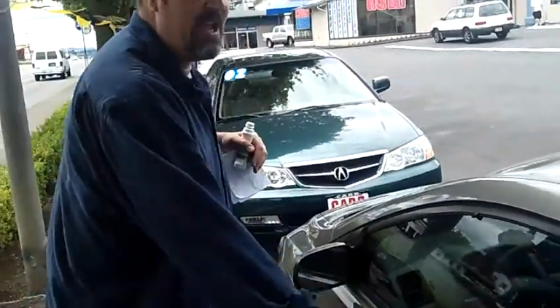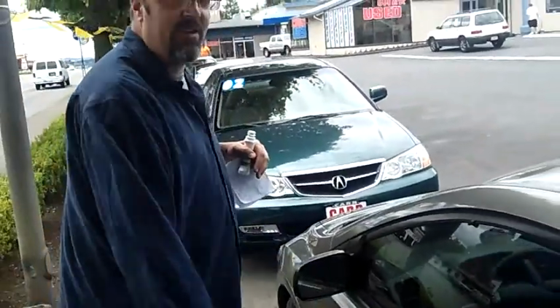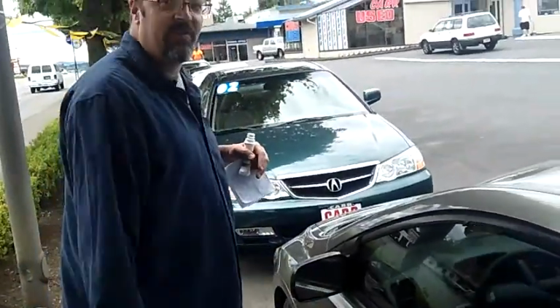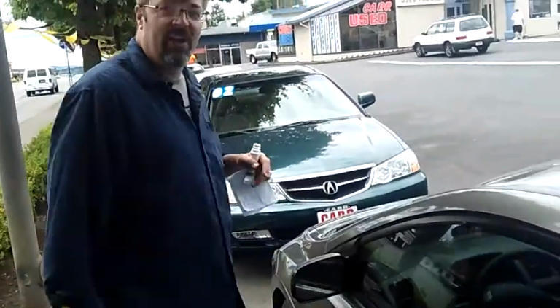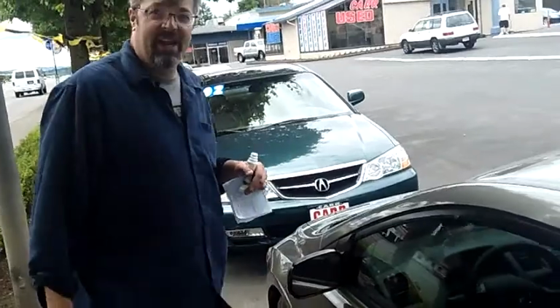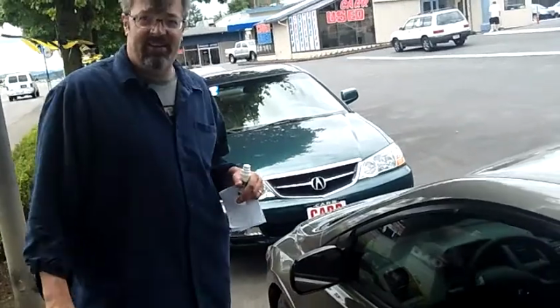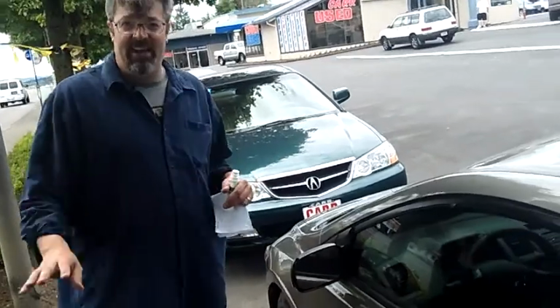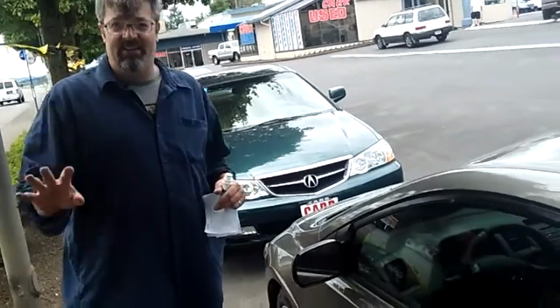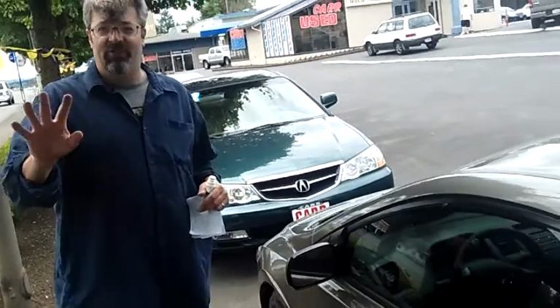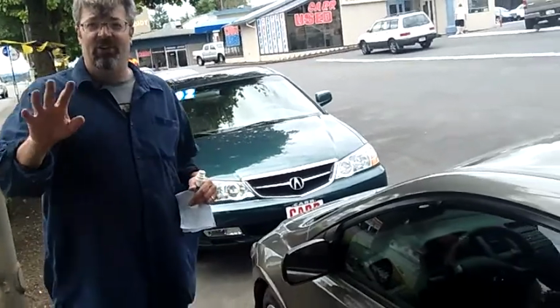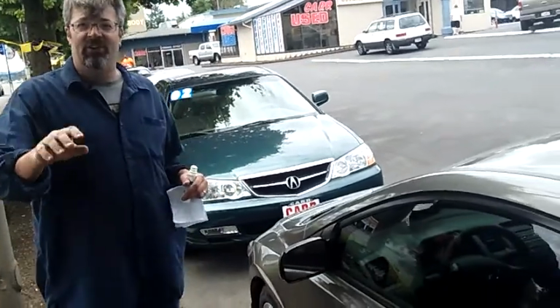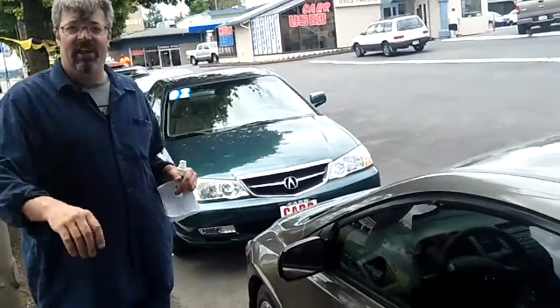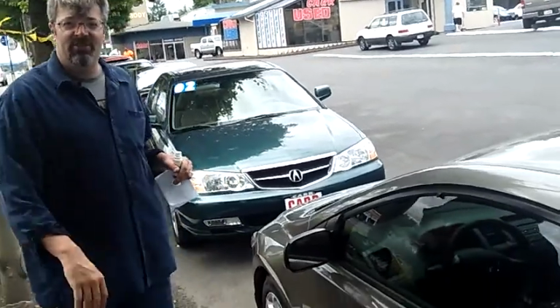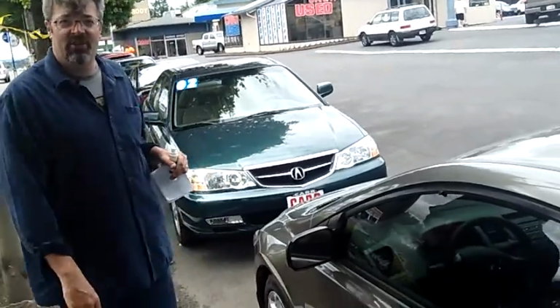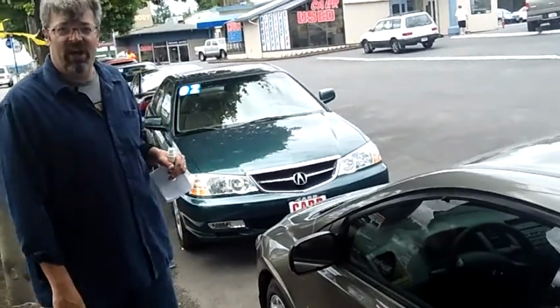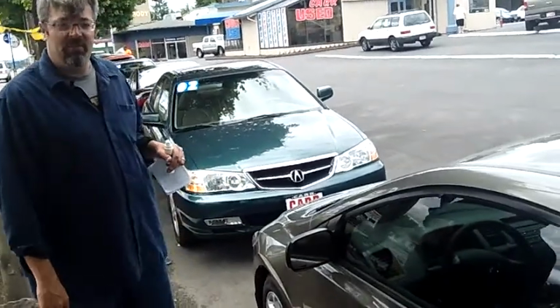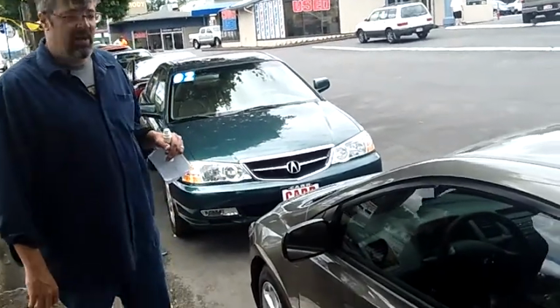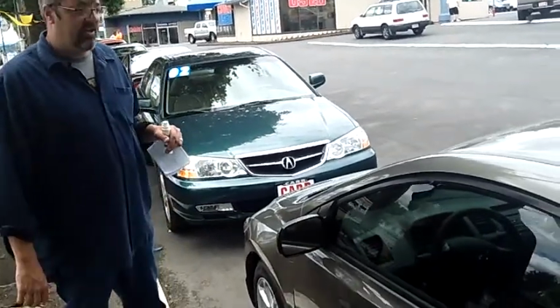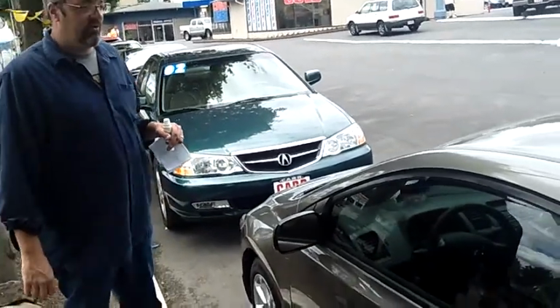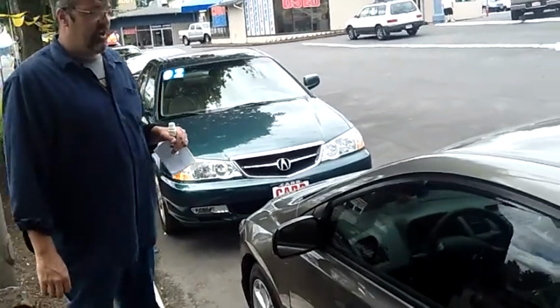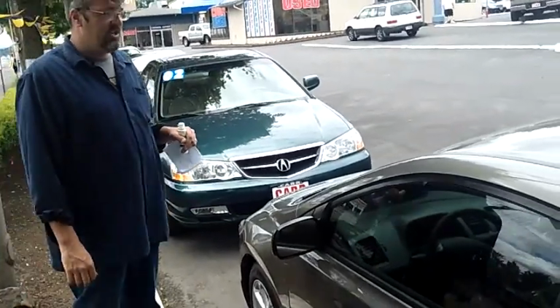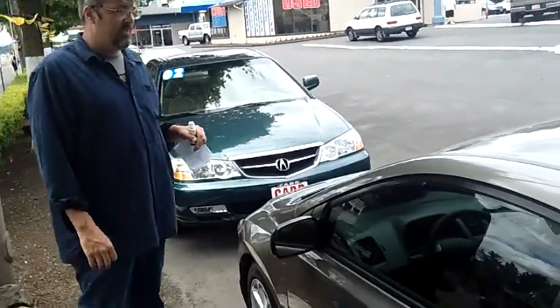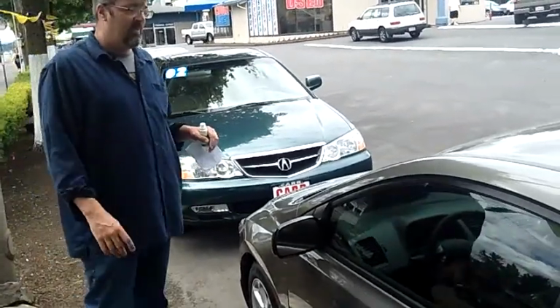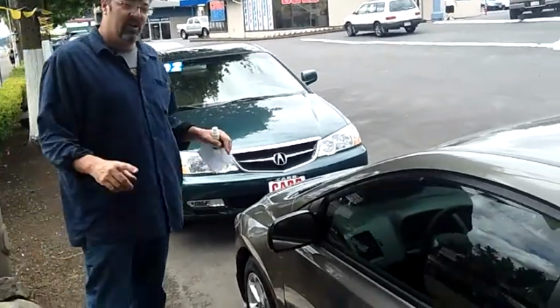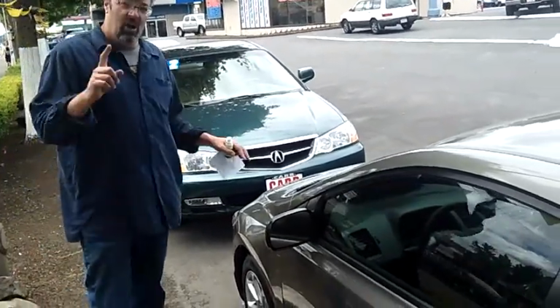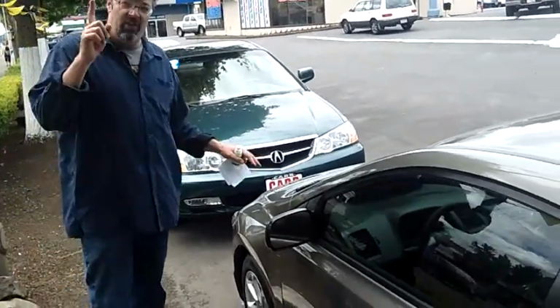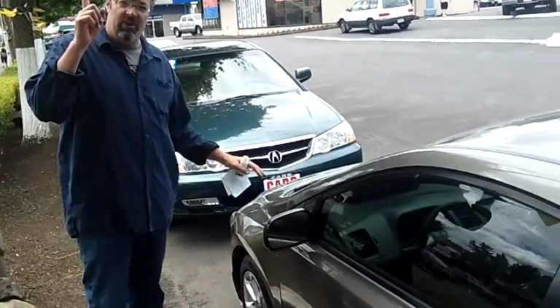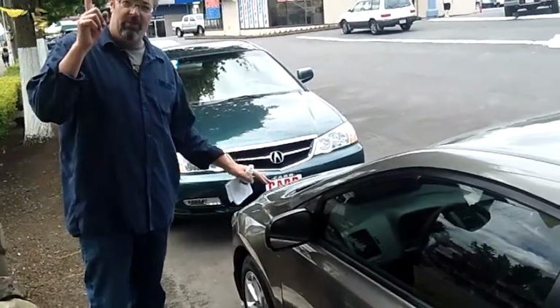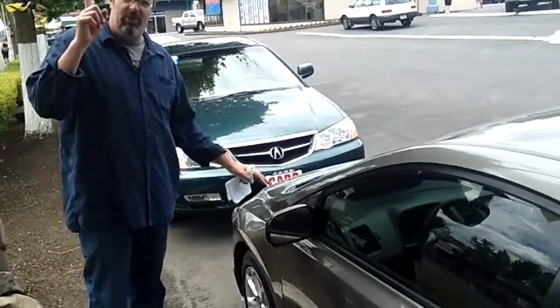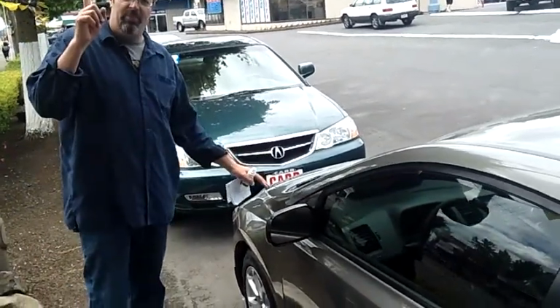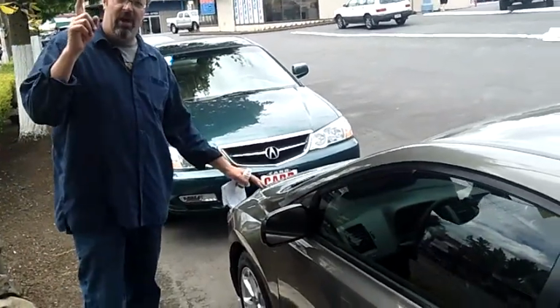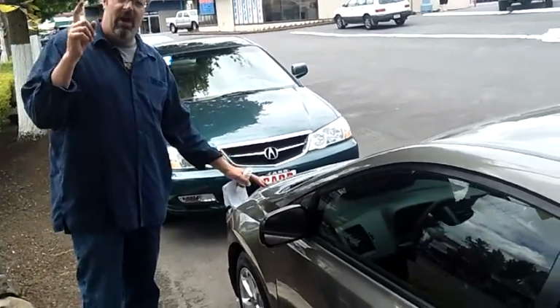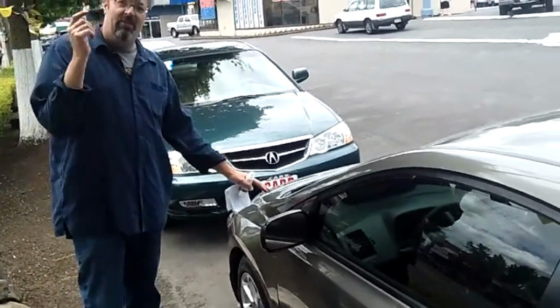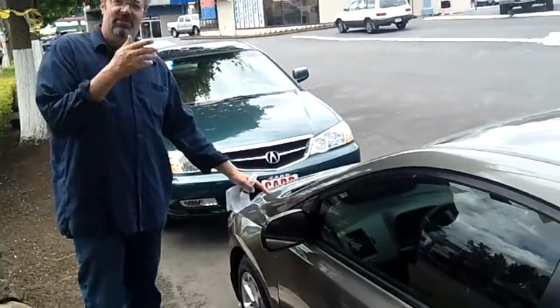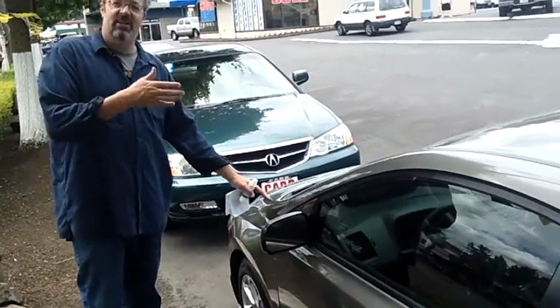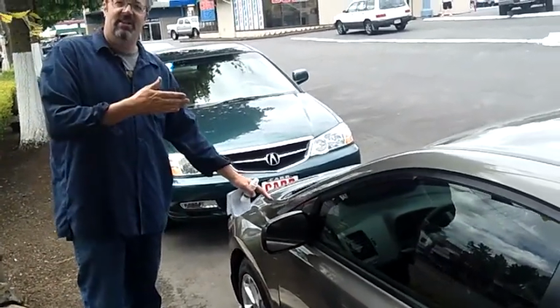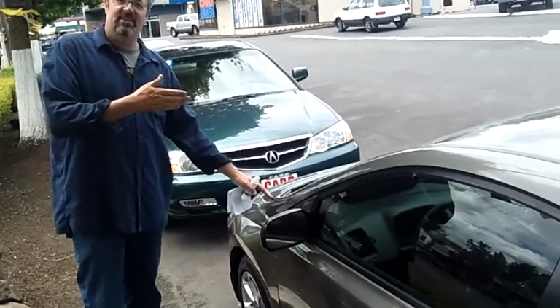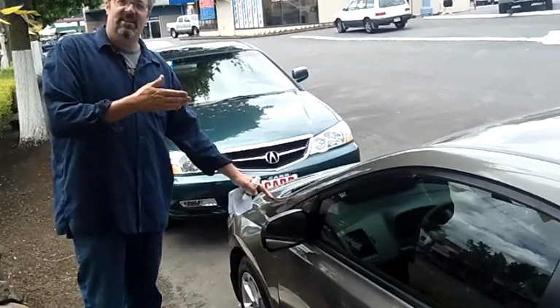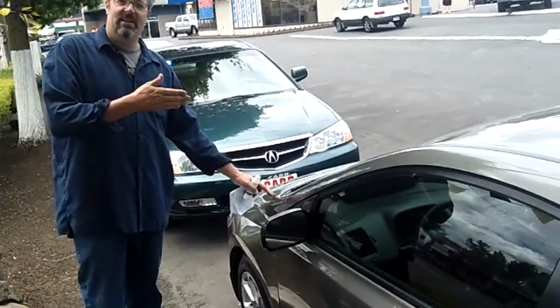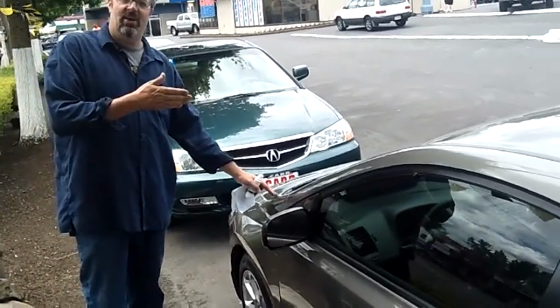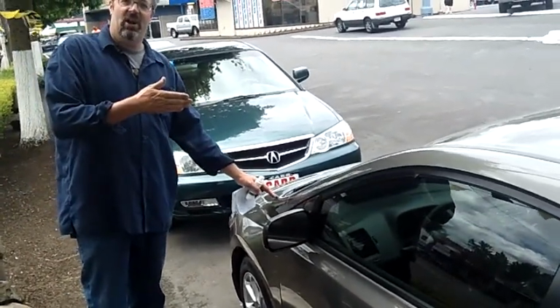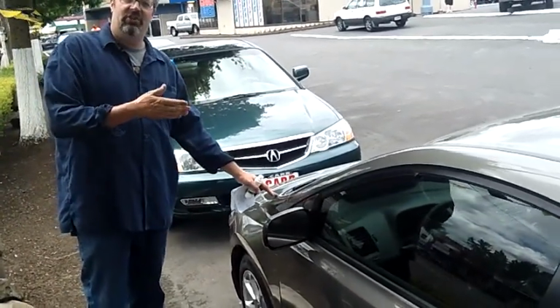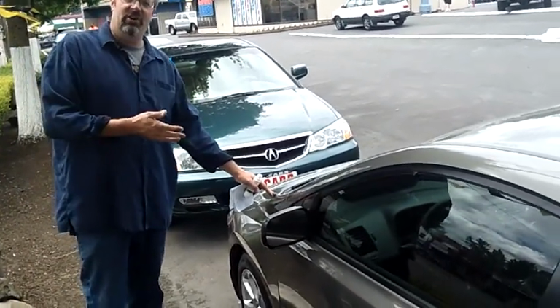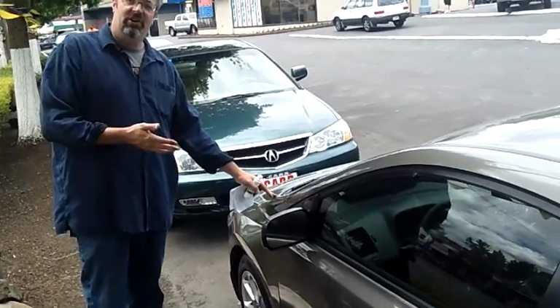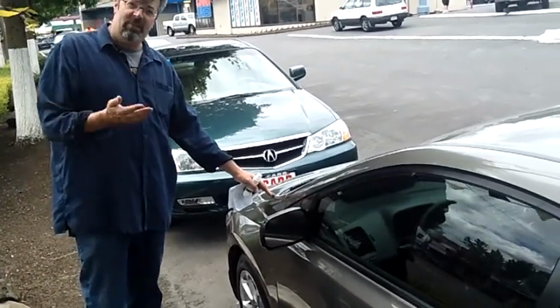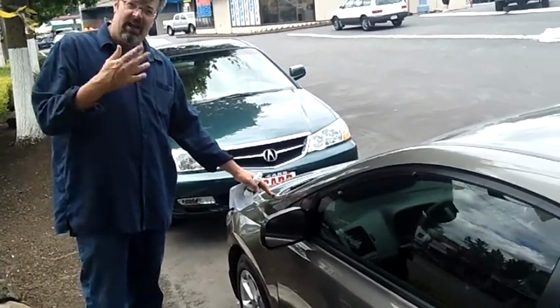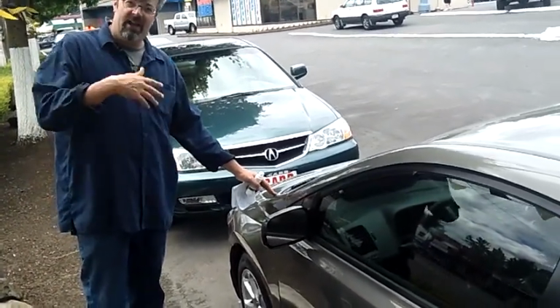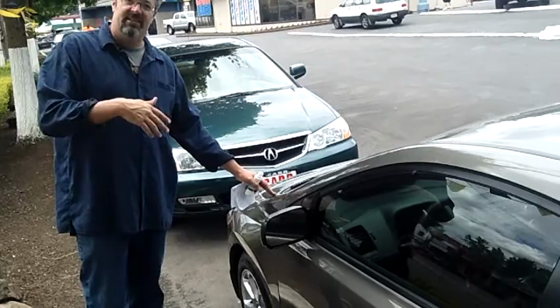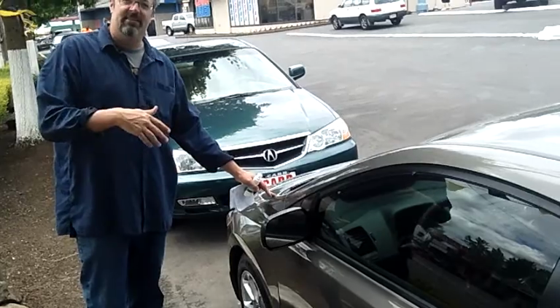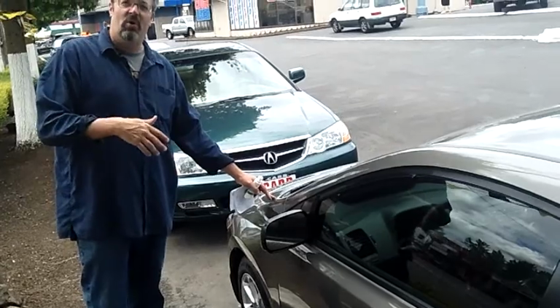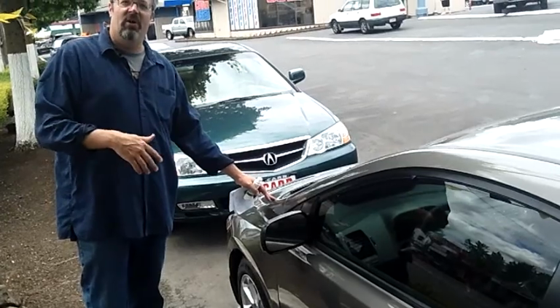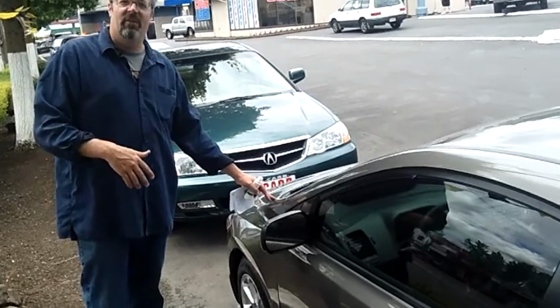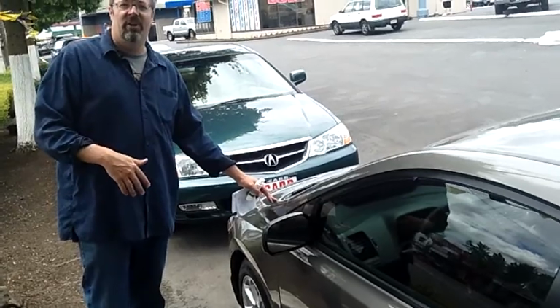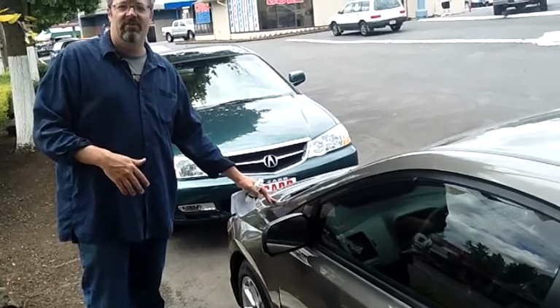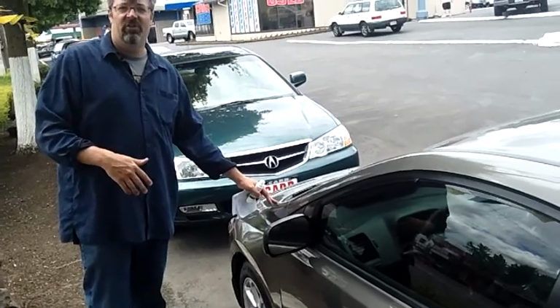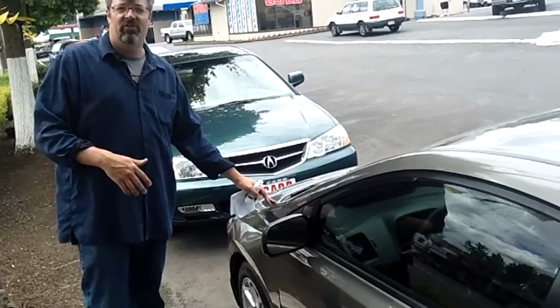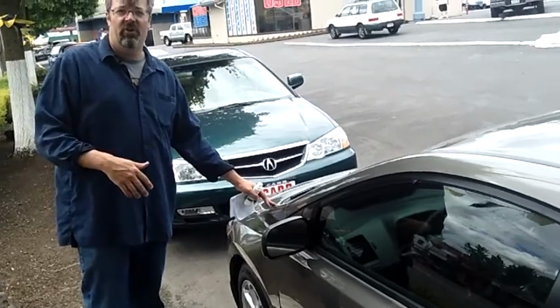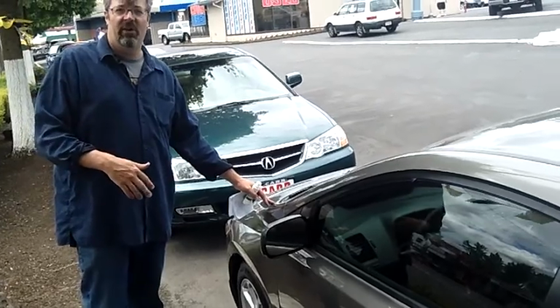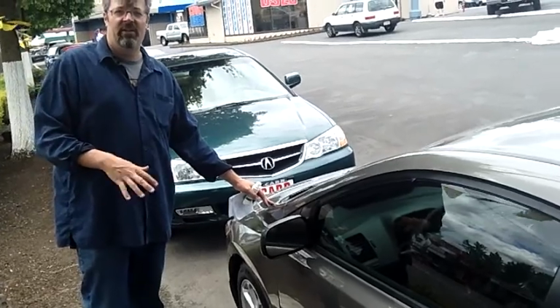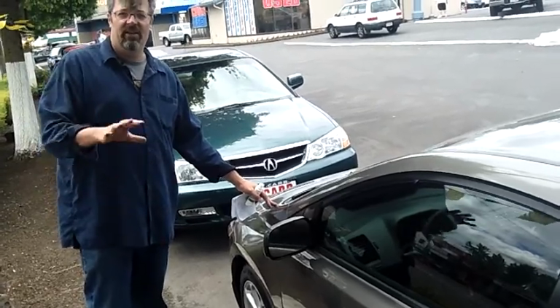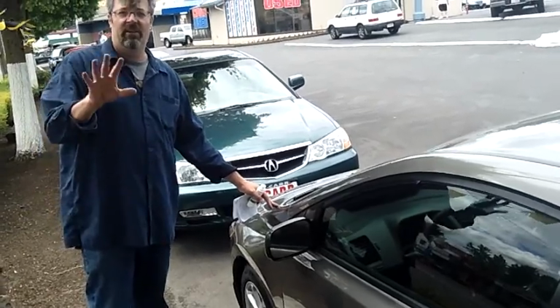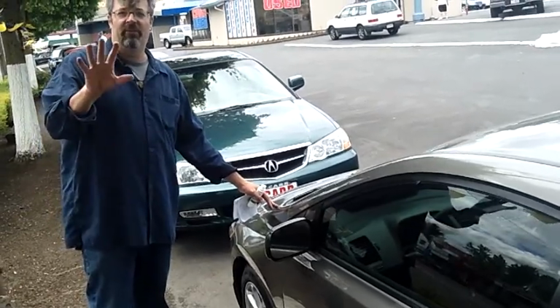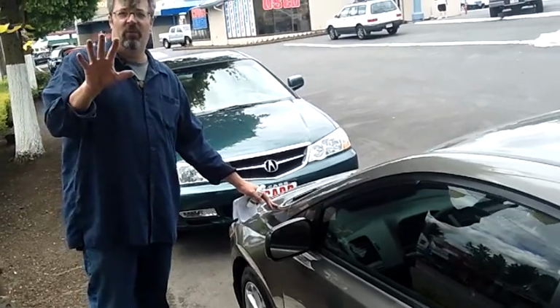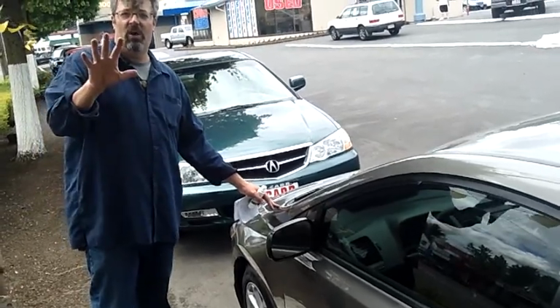If you'd like to take this for a test drive, make an arrangement by calling the number above or send us an email so you can come down and see more of our inventory. Thank you.